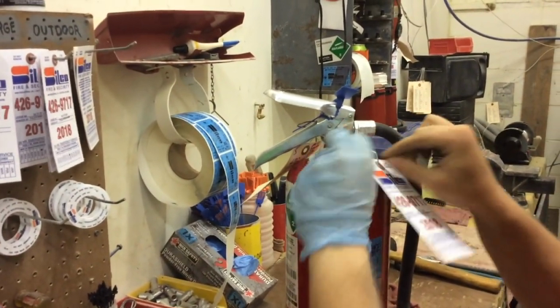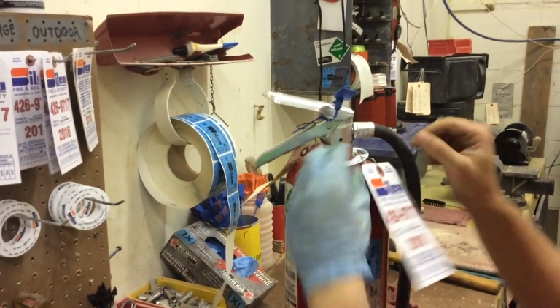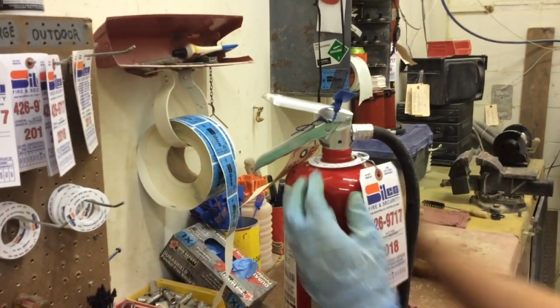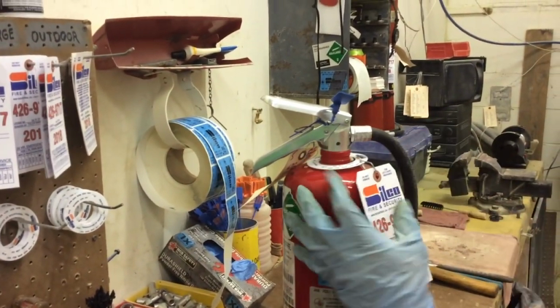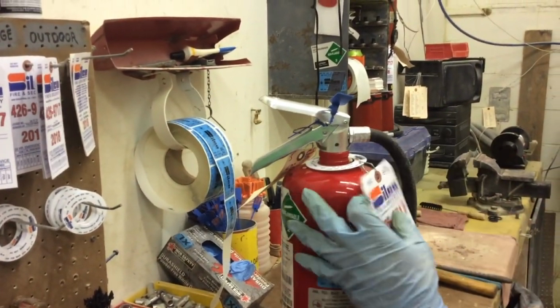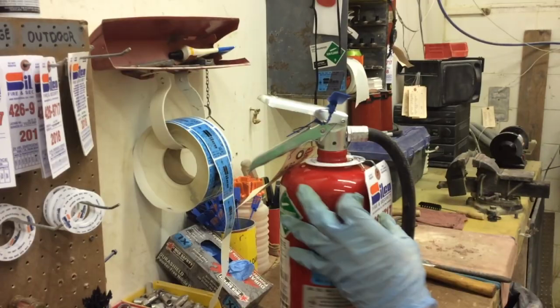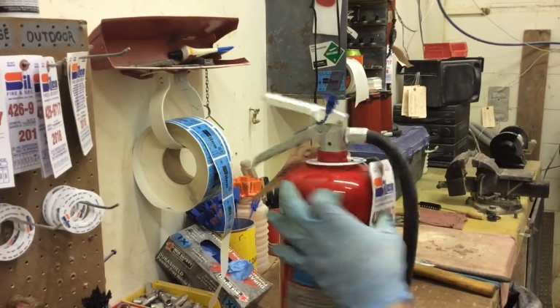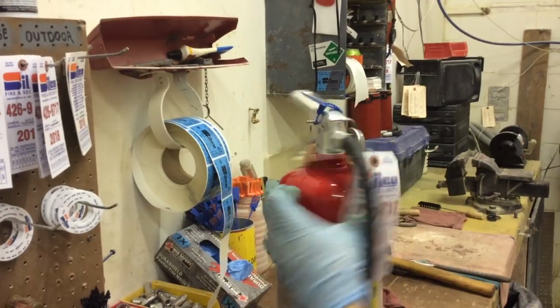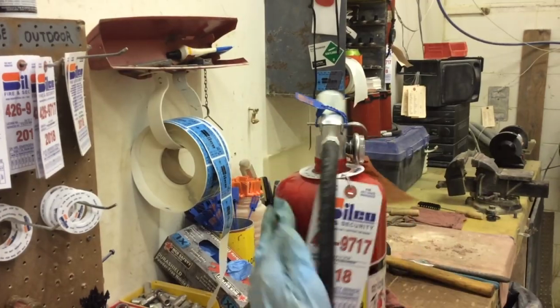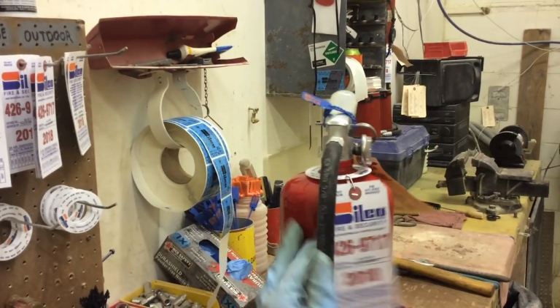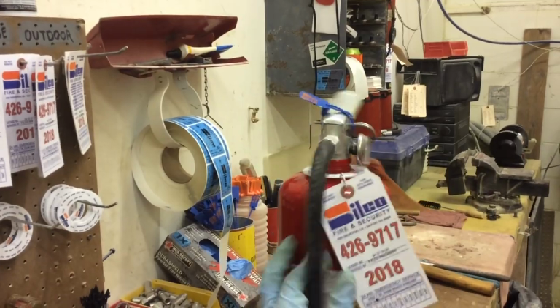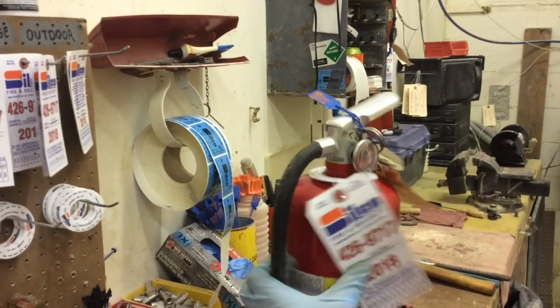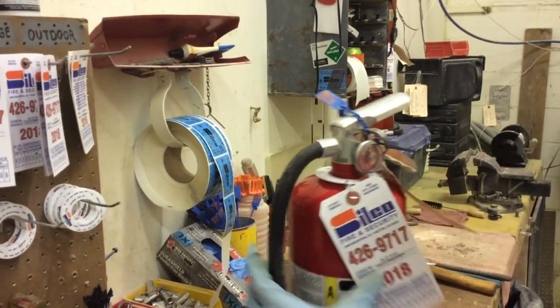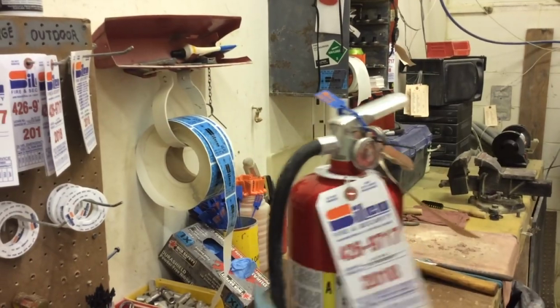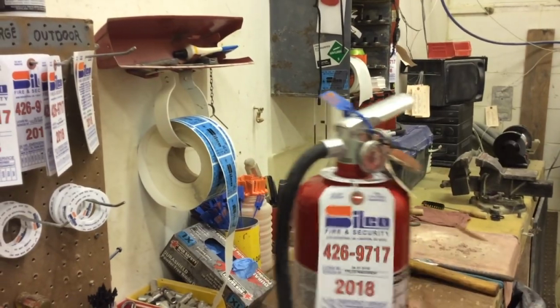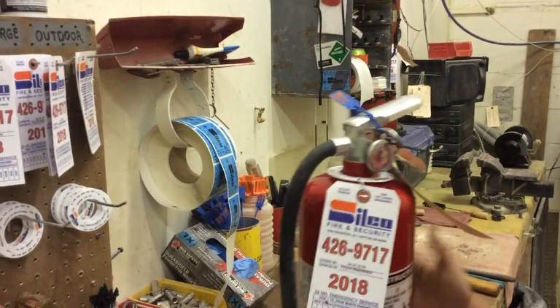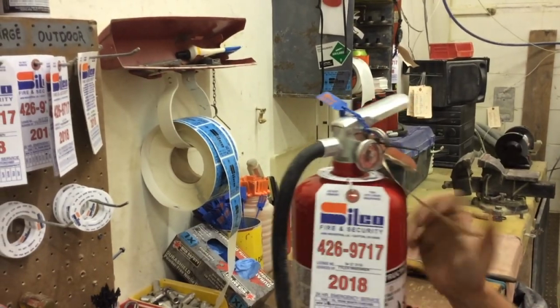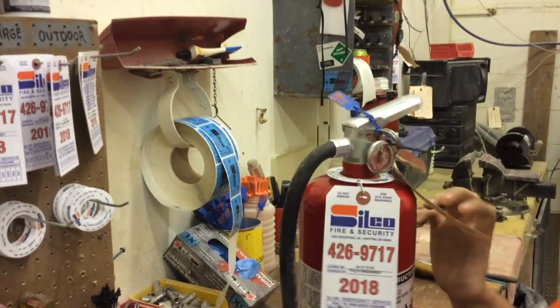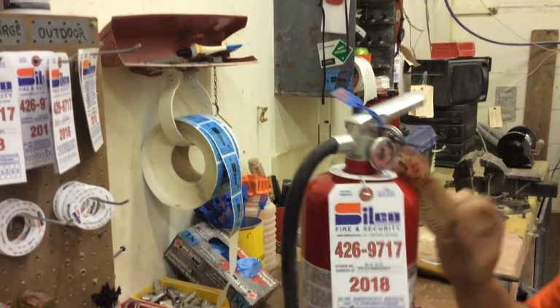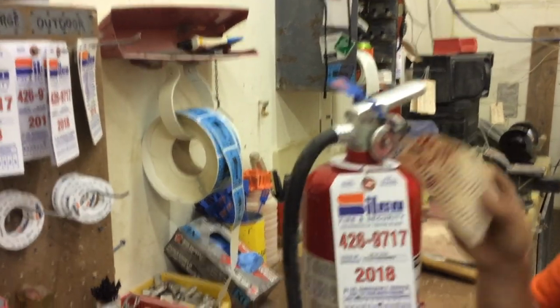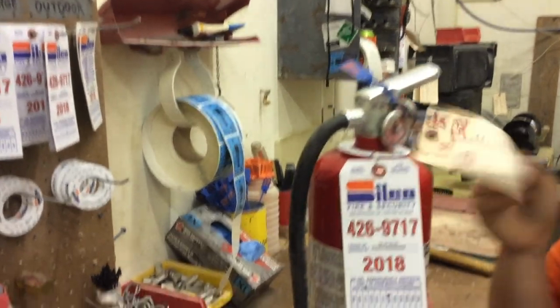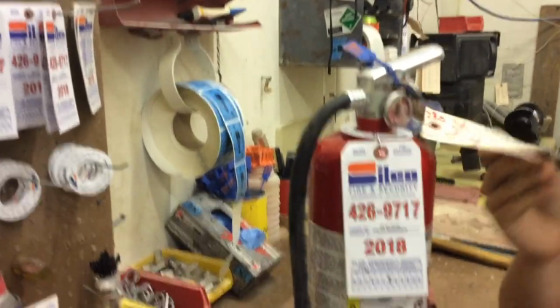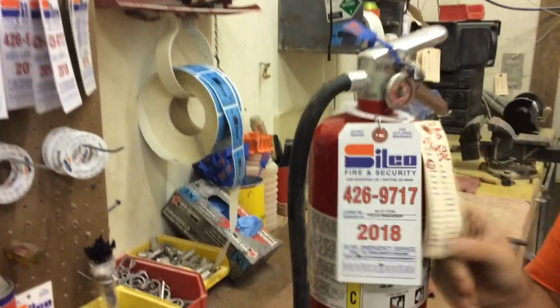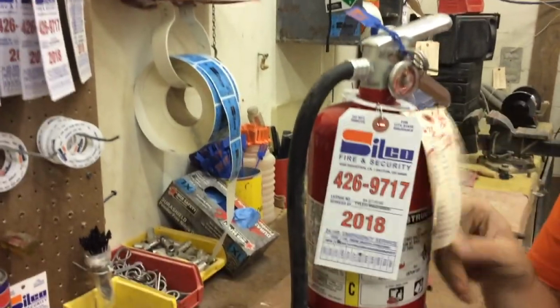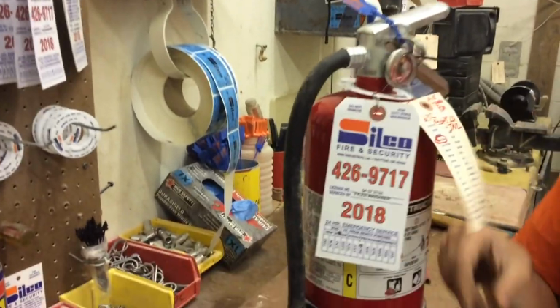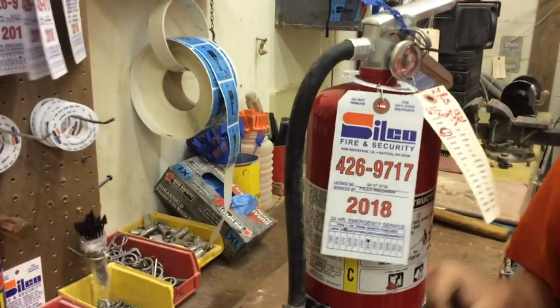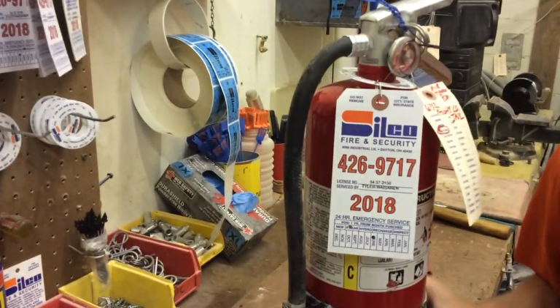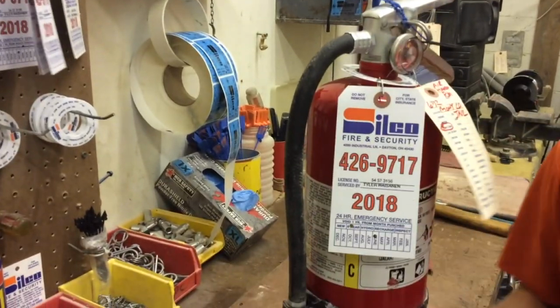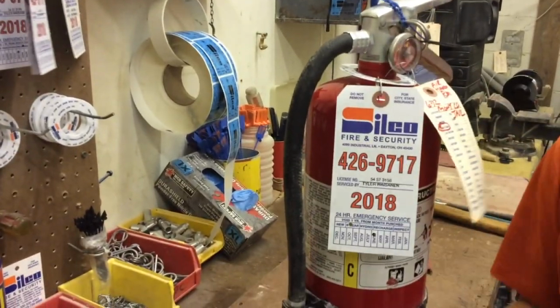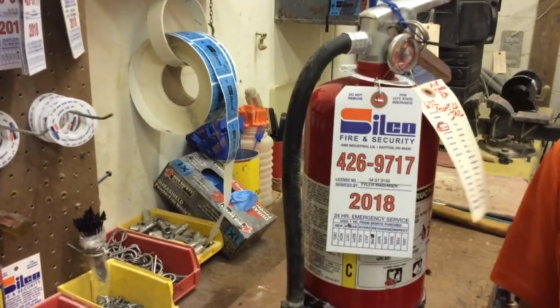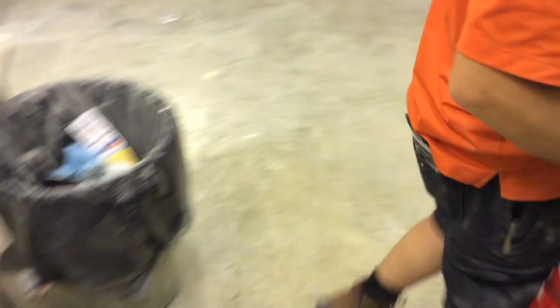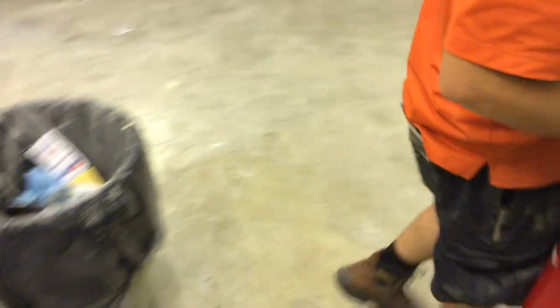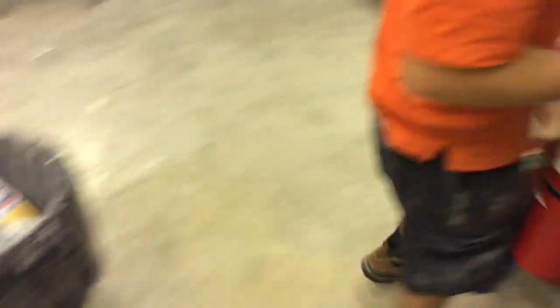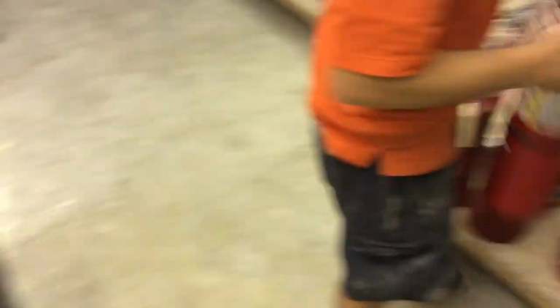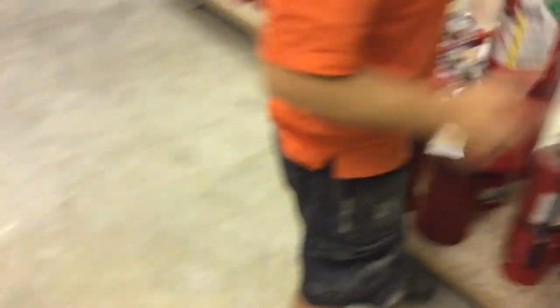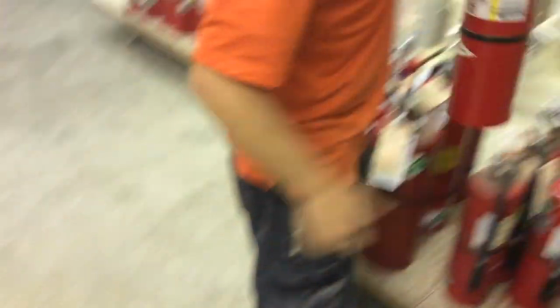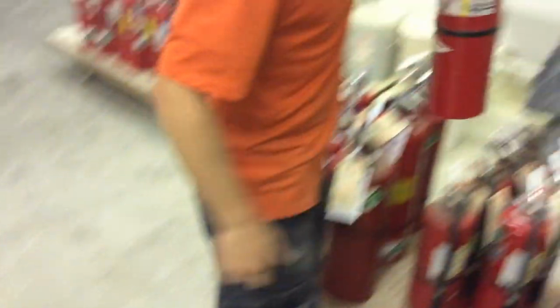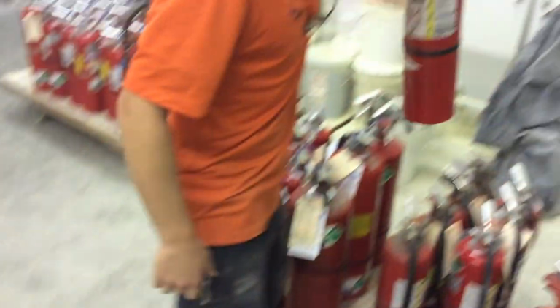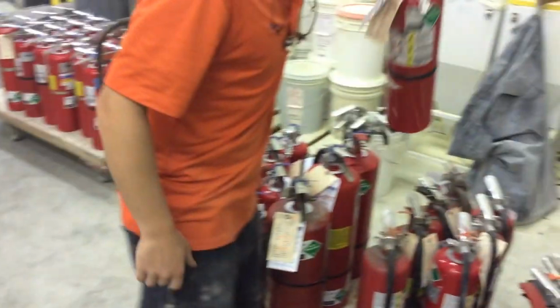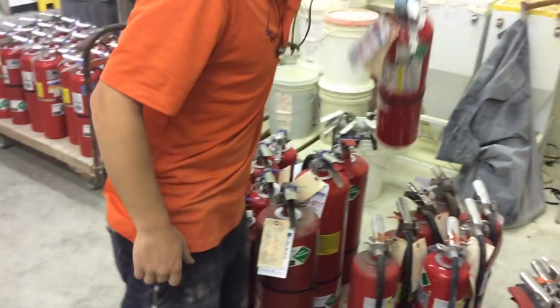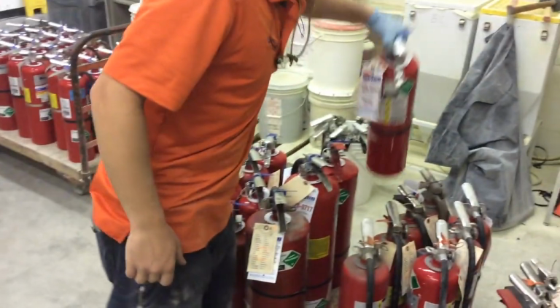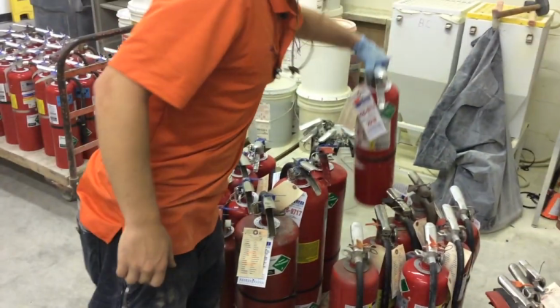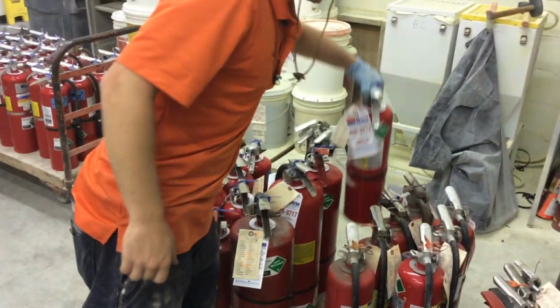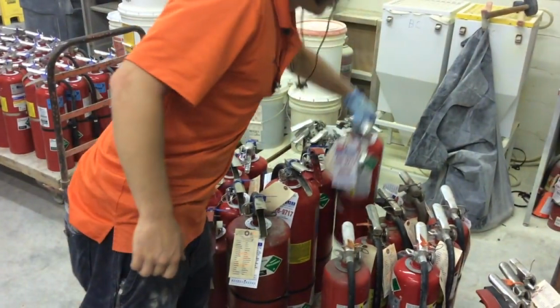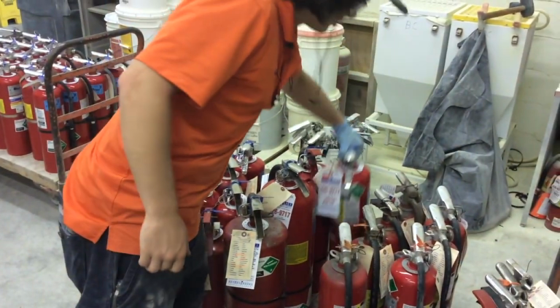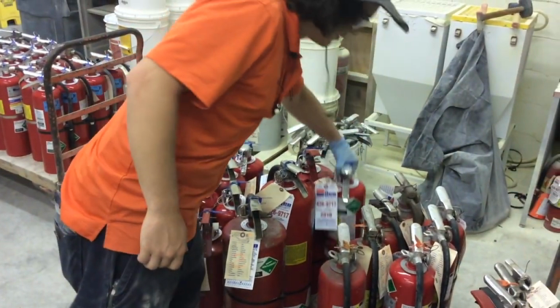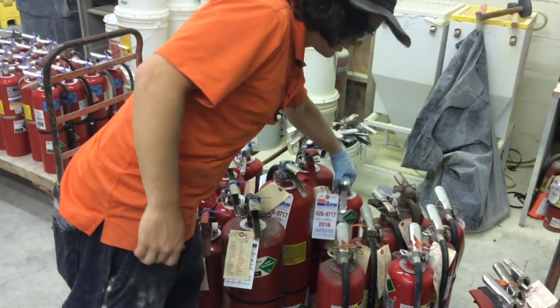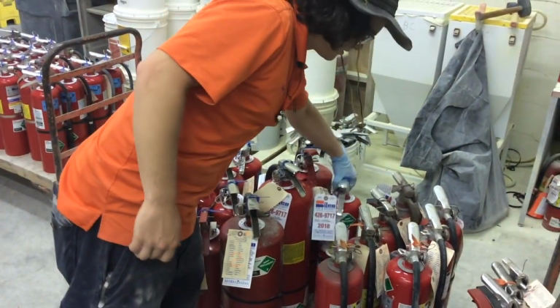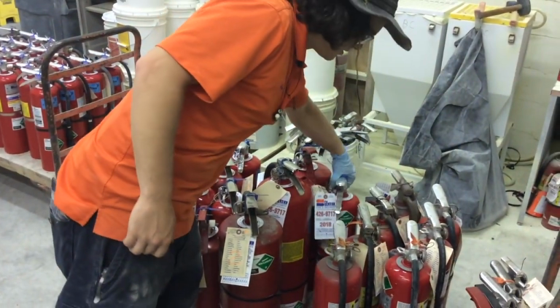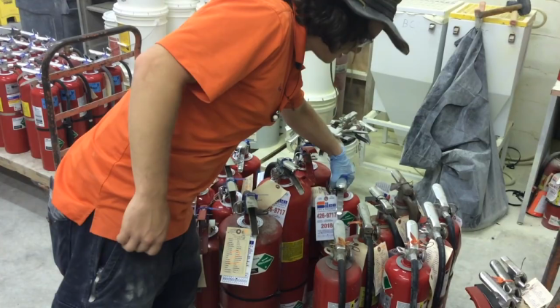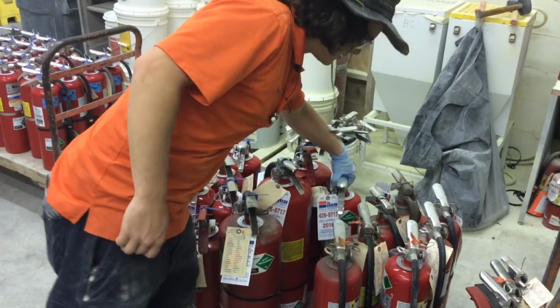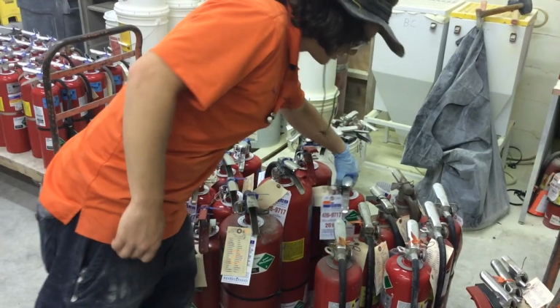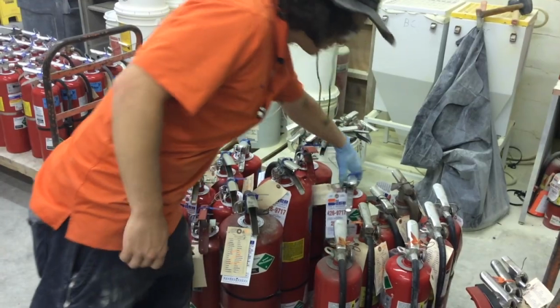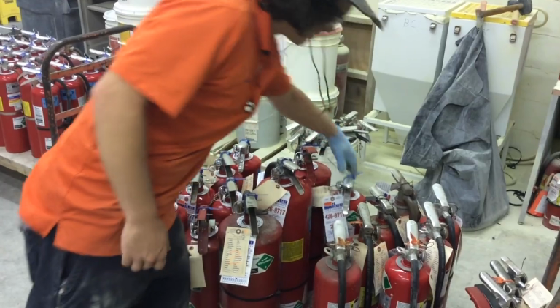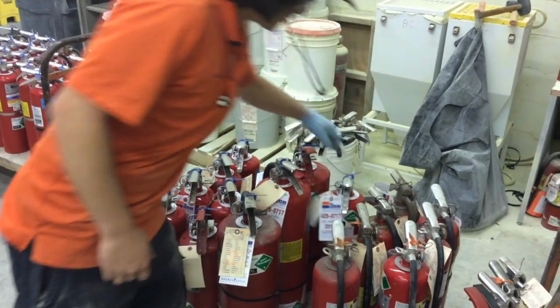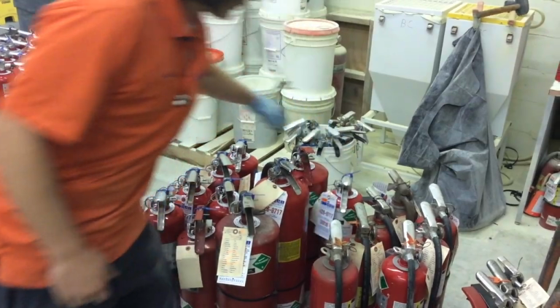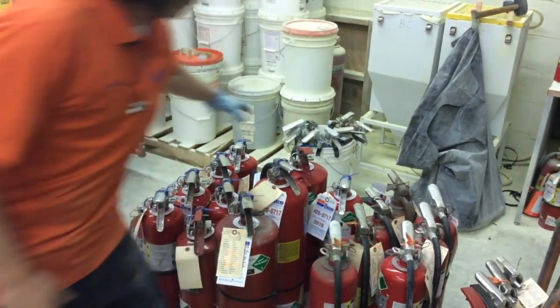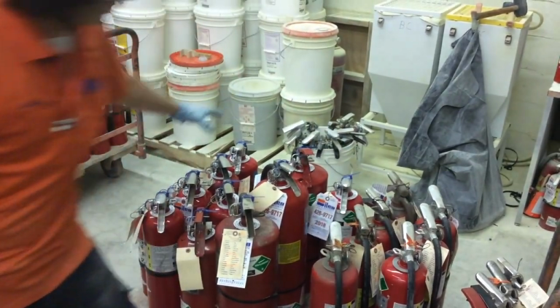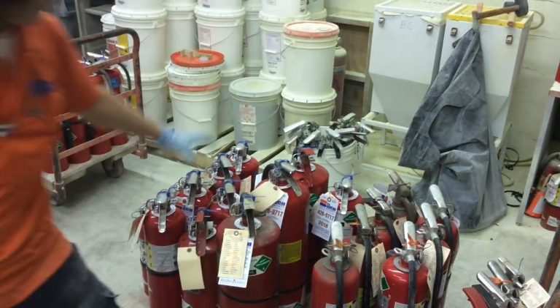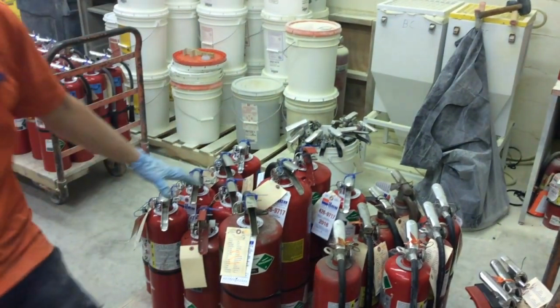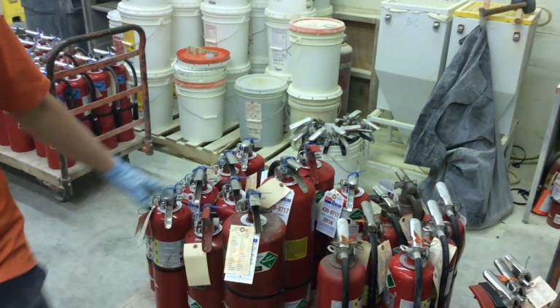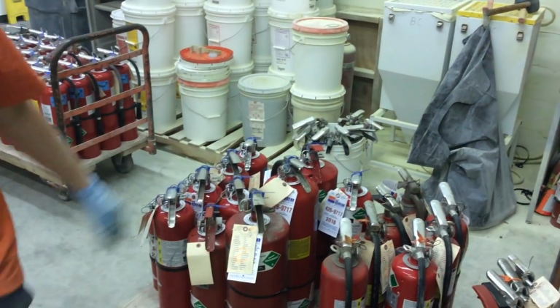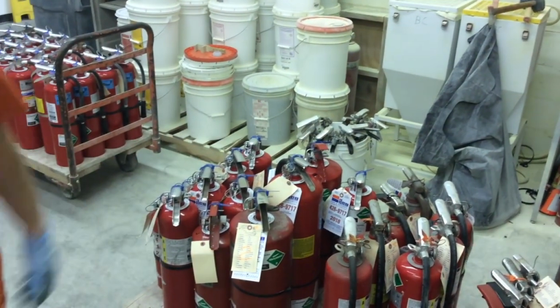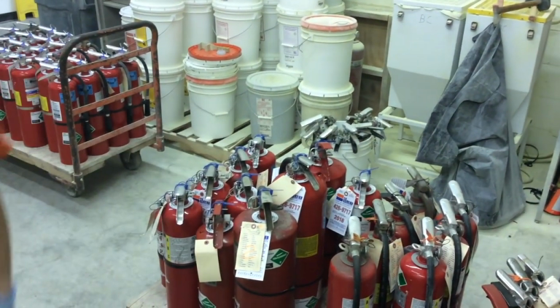Now that the extinguisher is fully serviced, our field inspector will return the unit to the proper location at our customer's site.